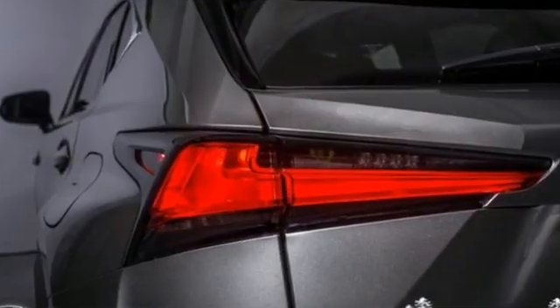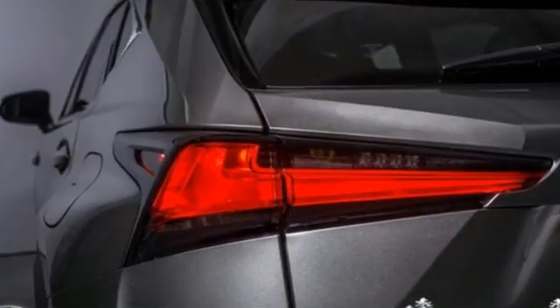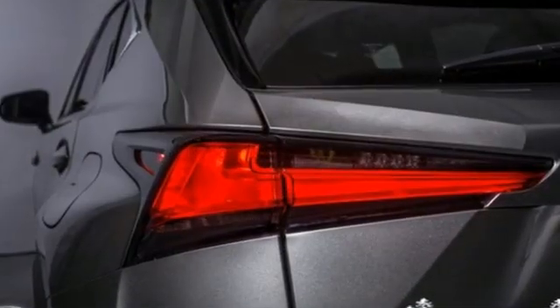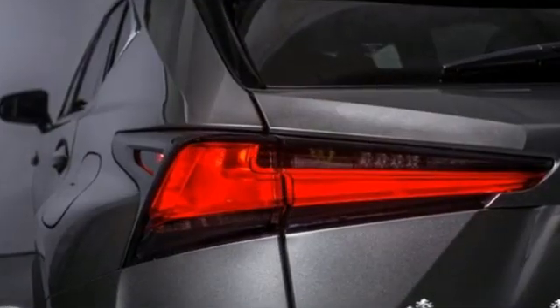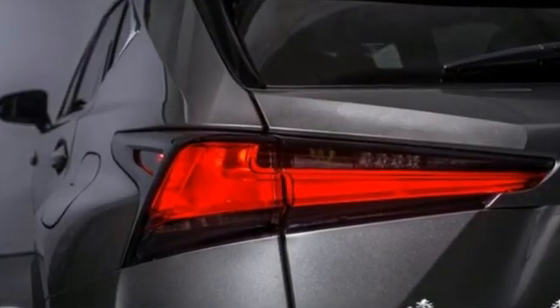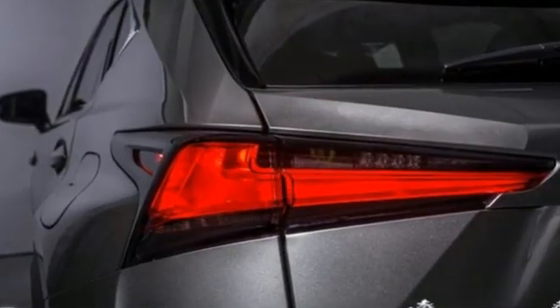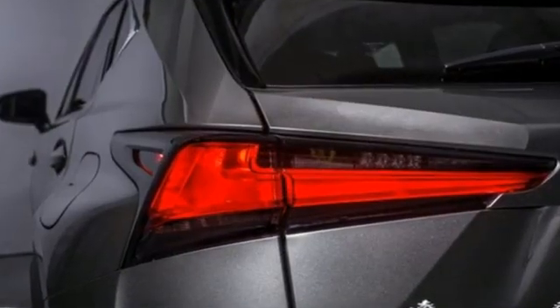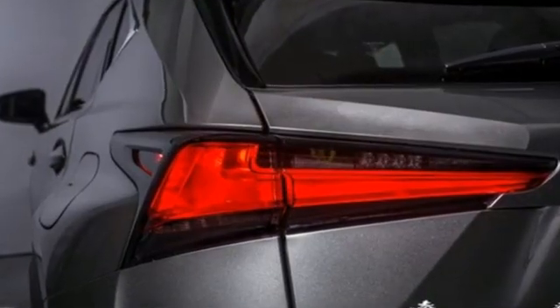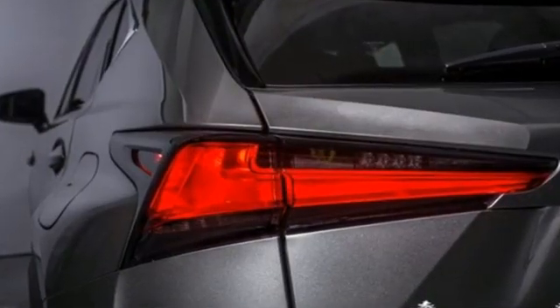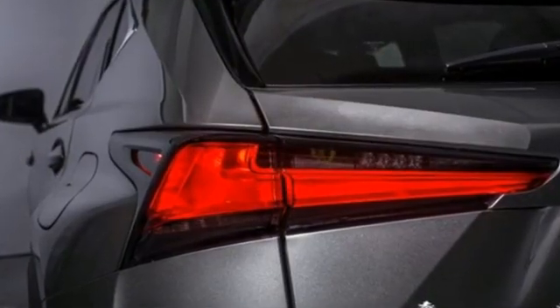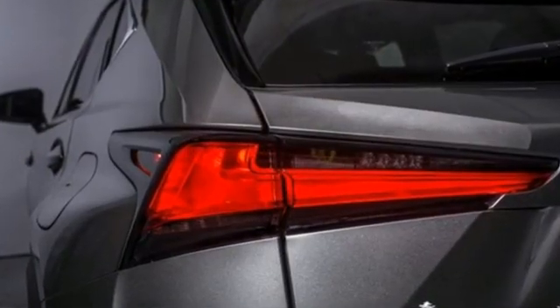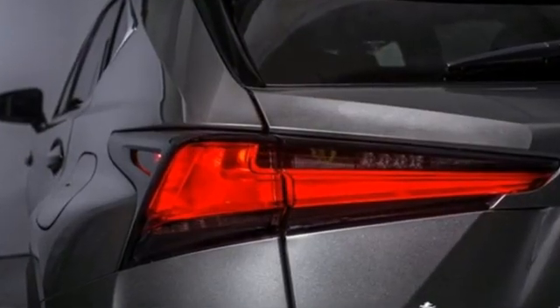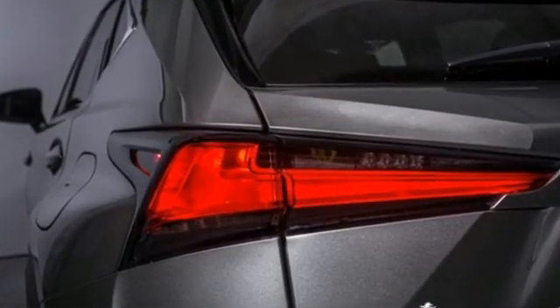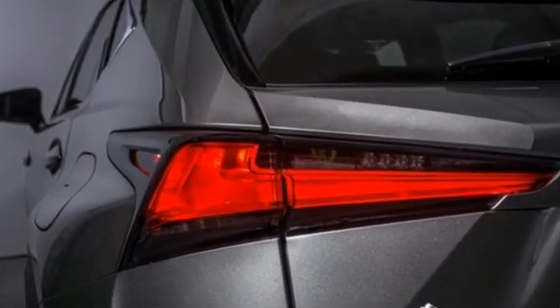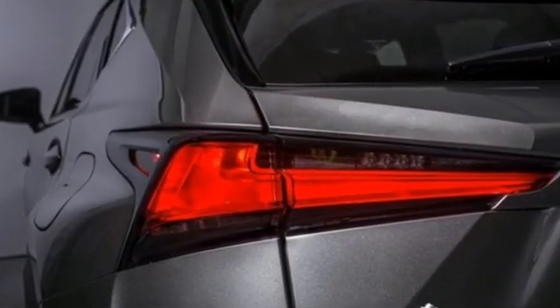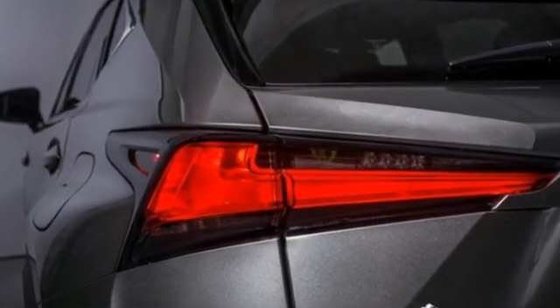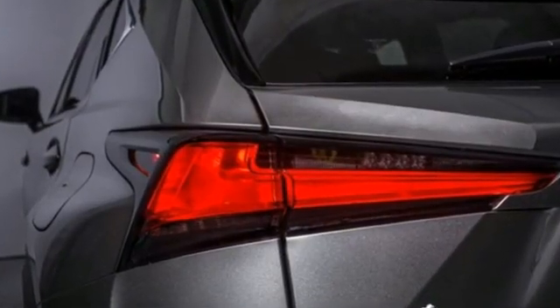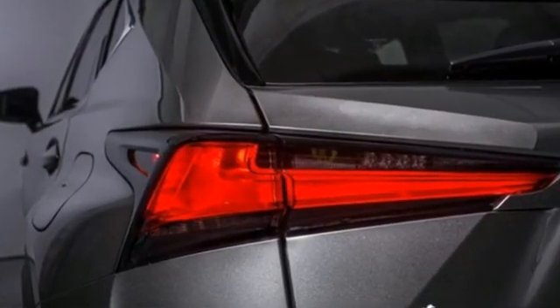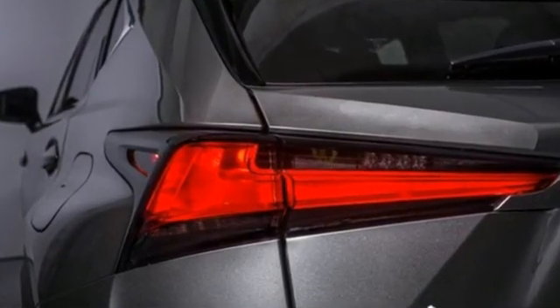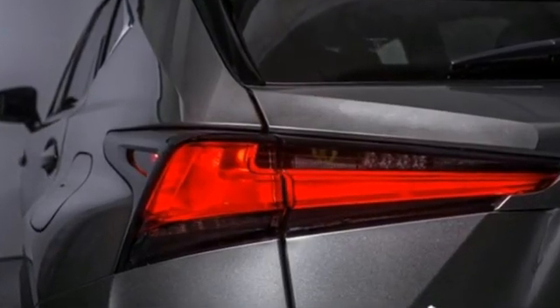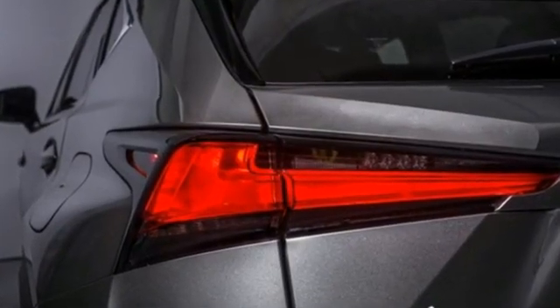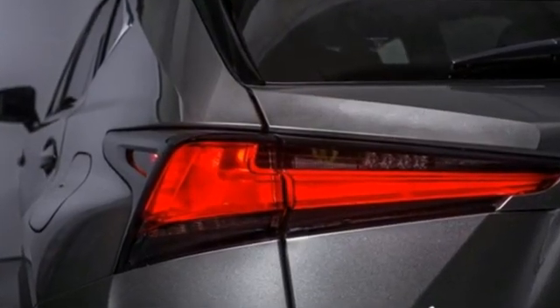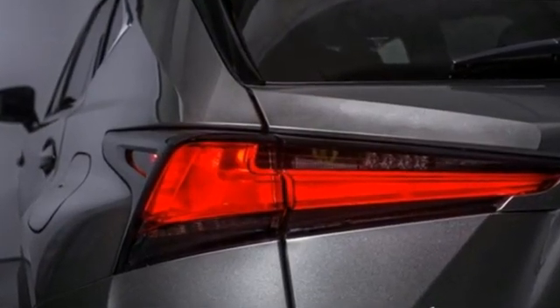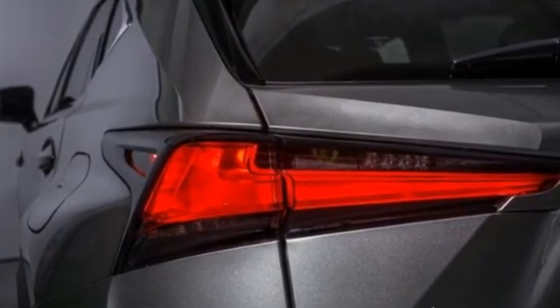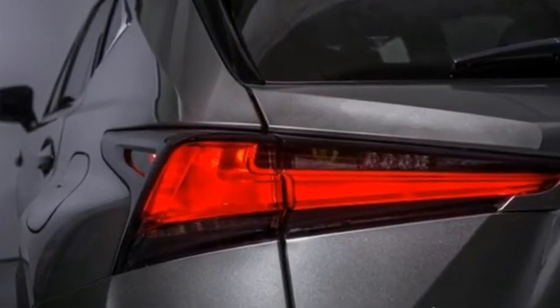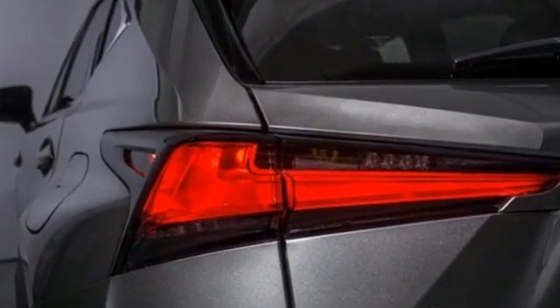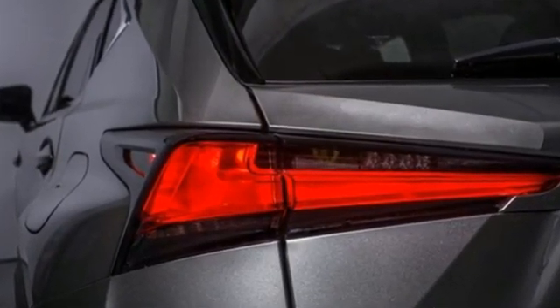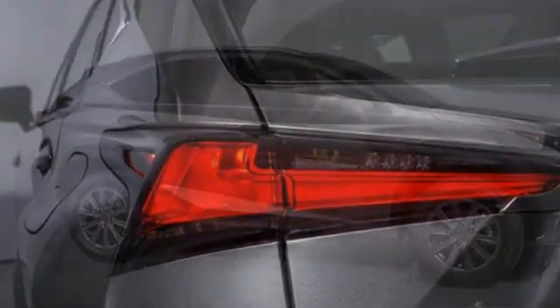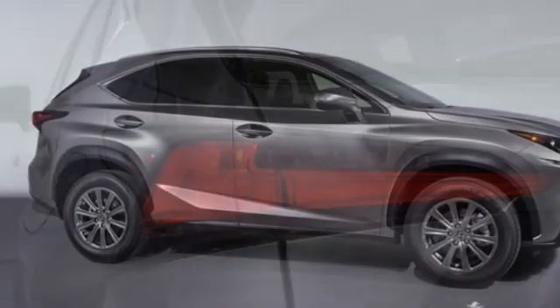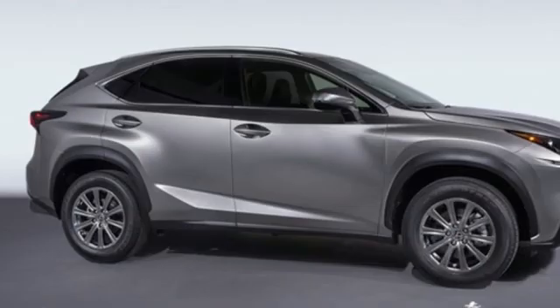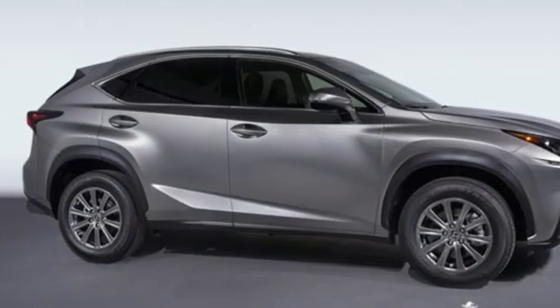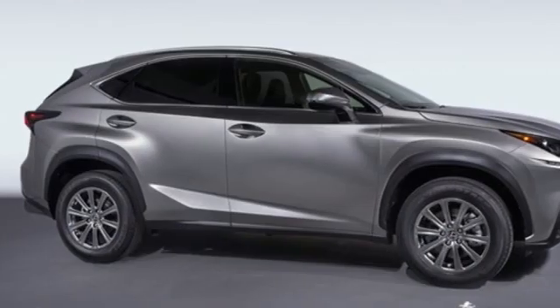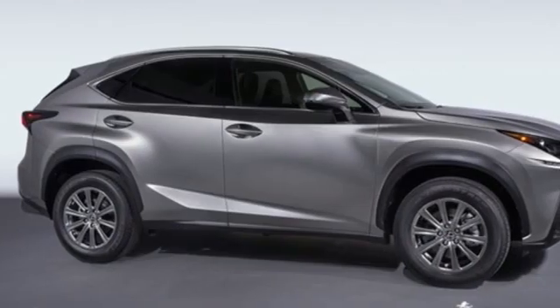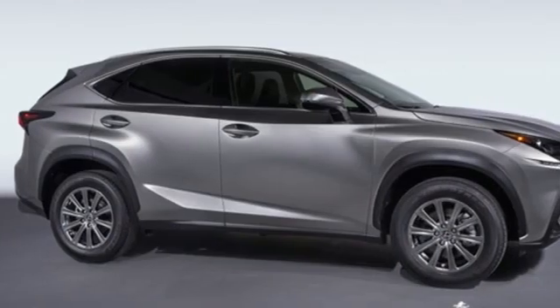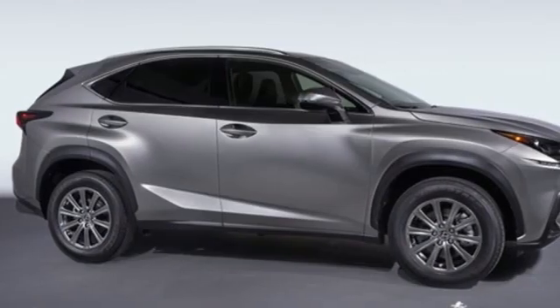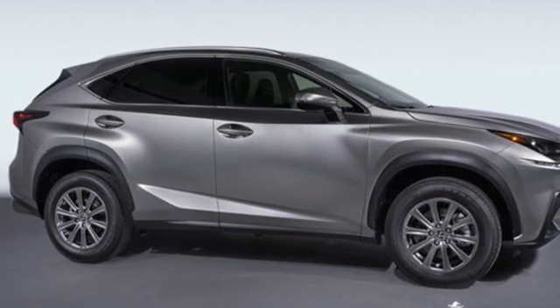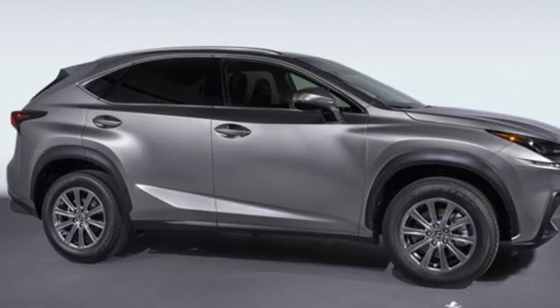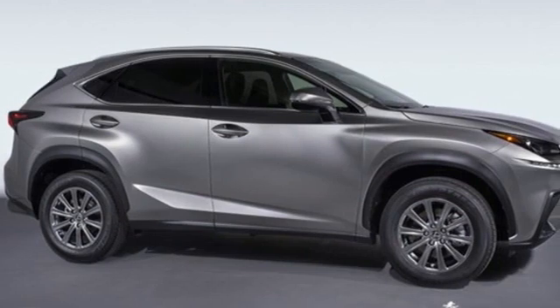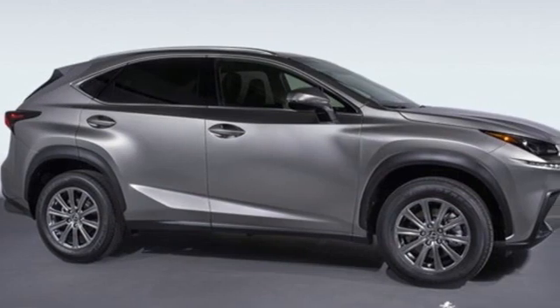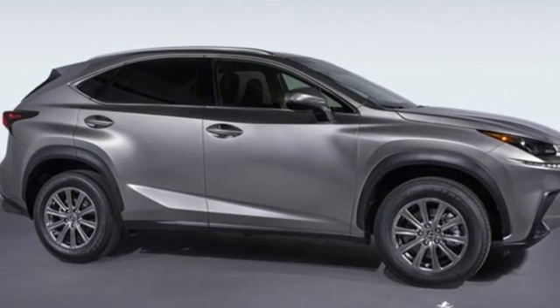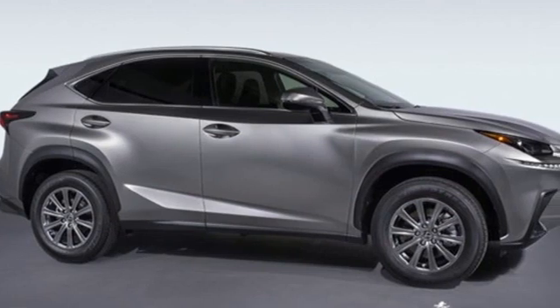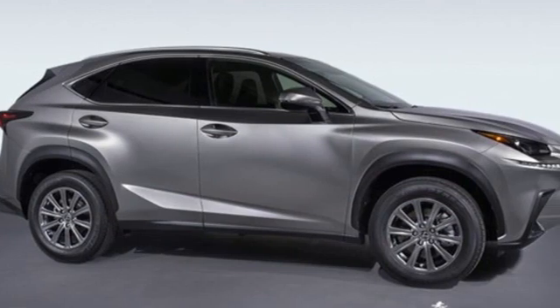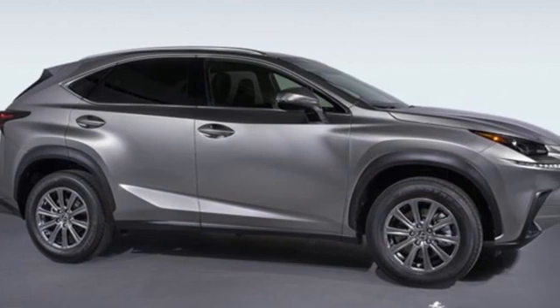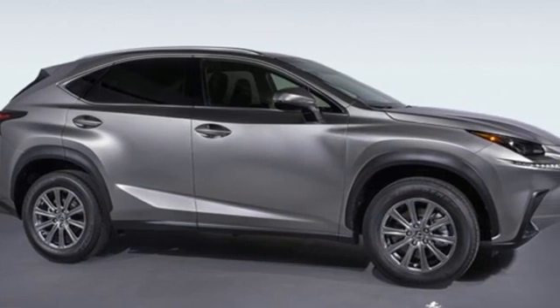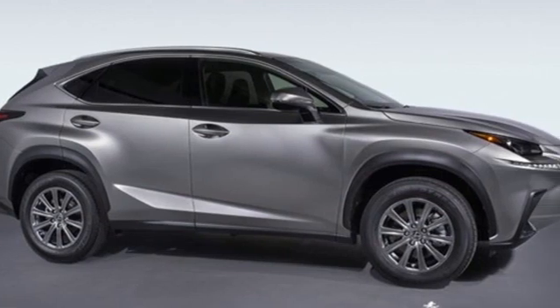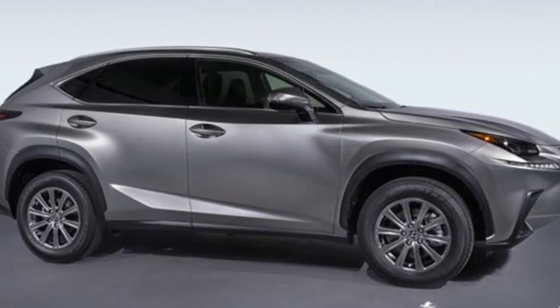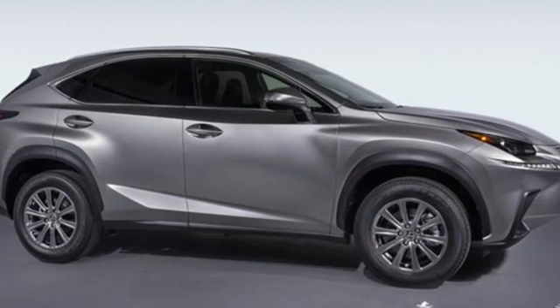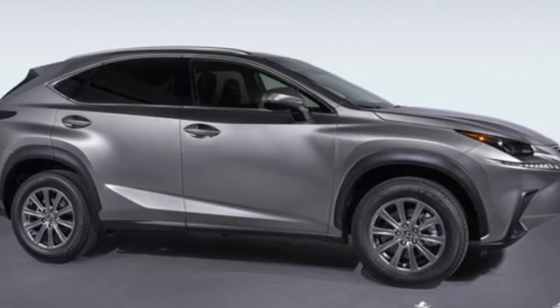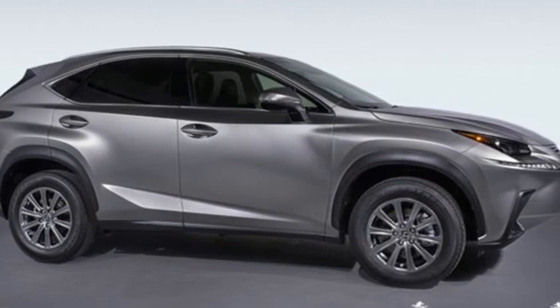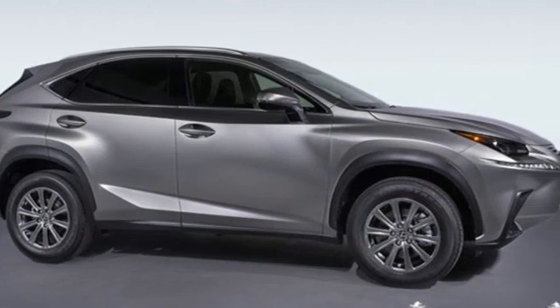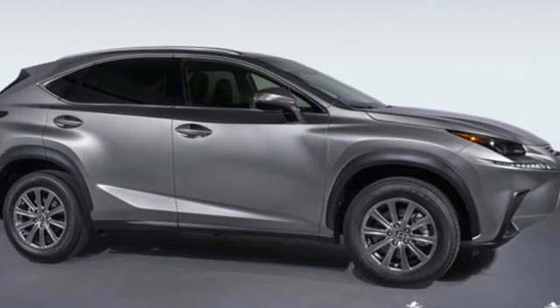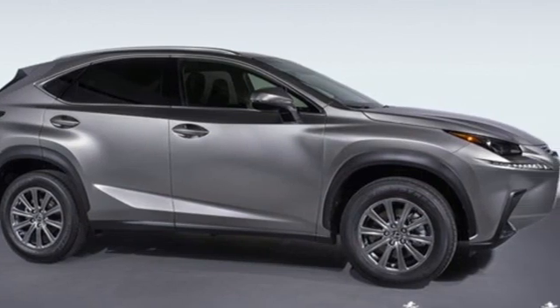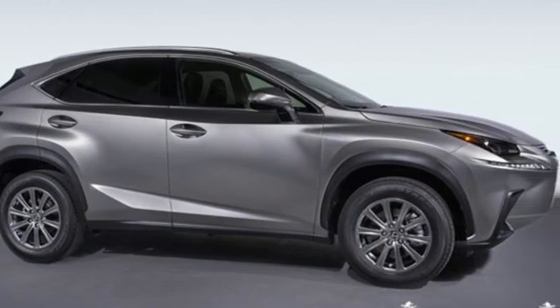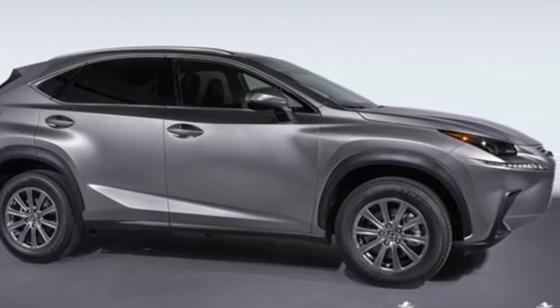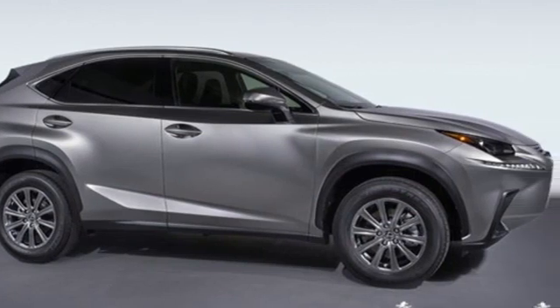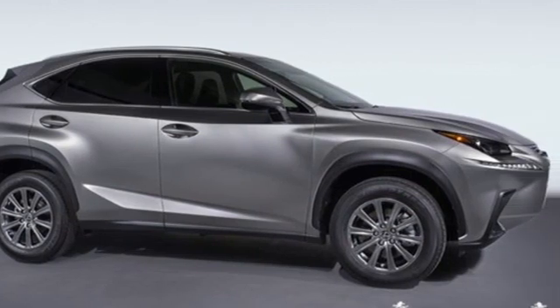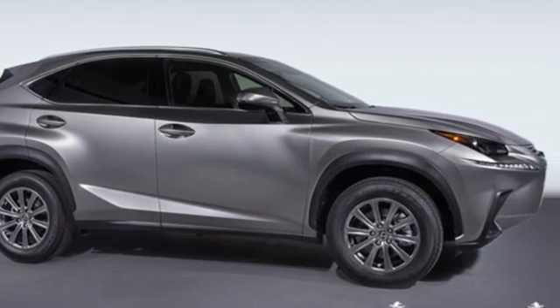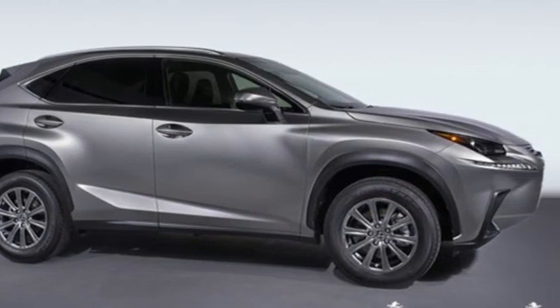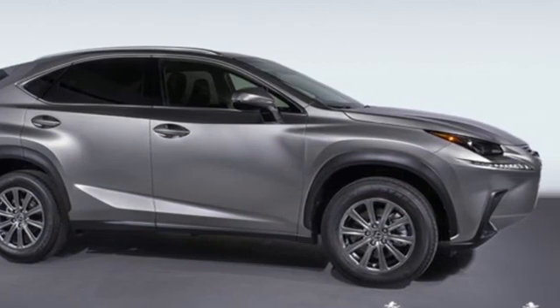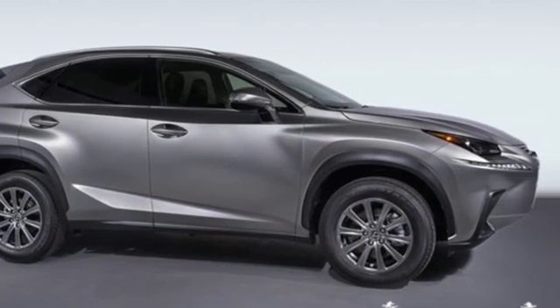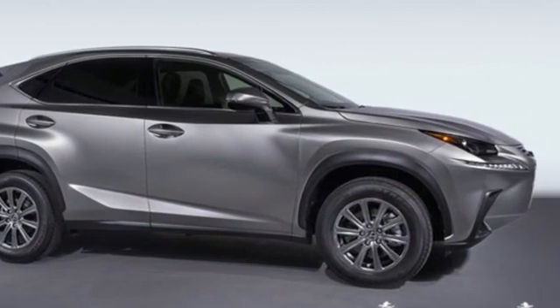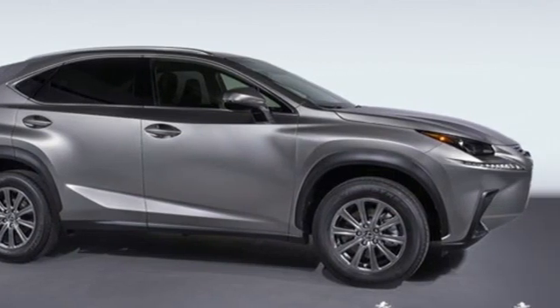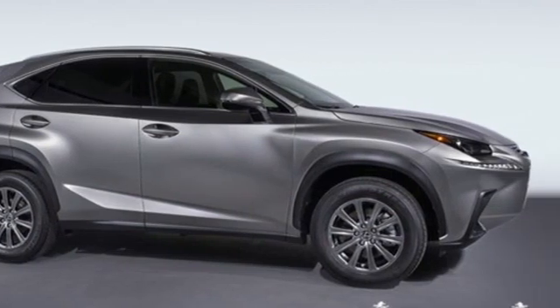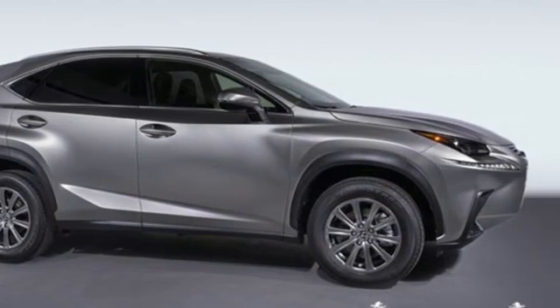Lexus — performance in every detail. If you've been waiting for the perfect time for a test drive, the time is now. Experience it today.